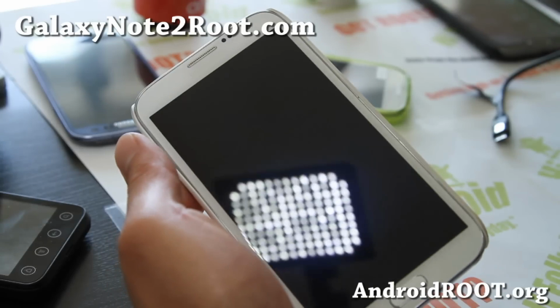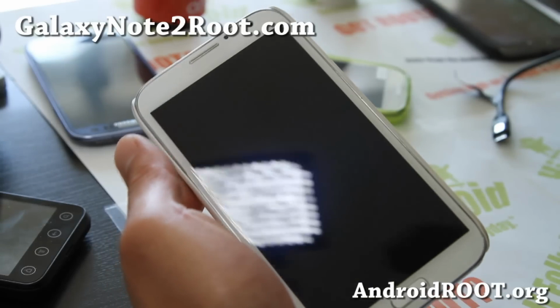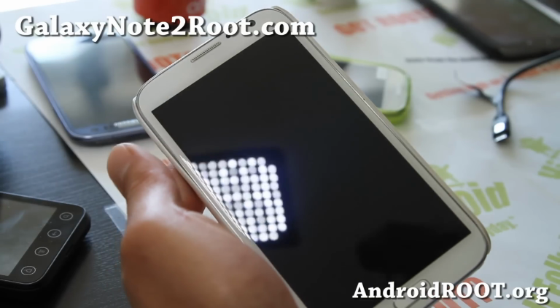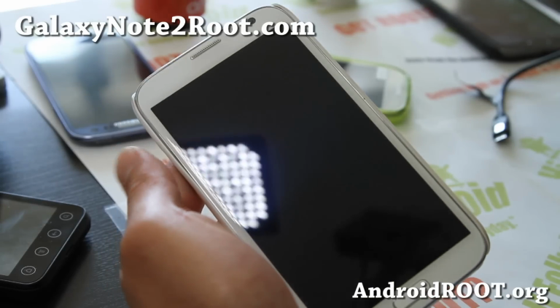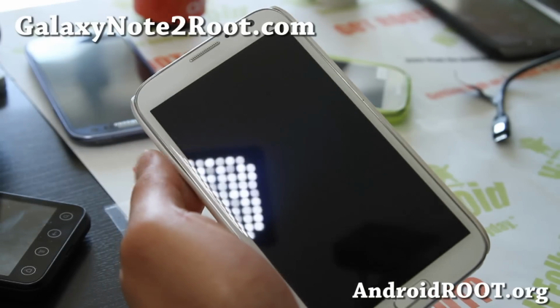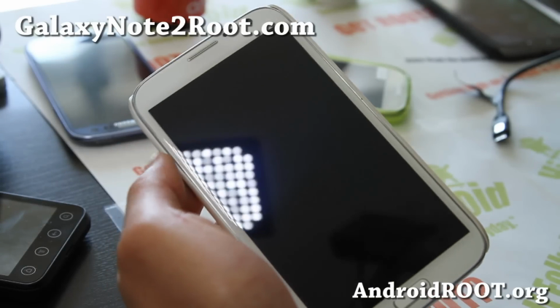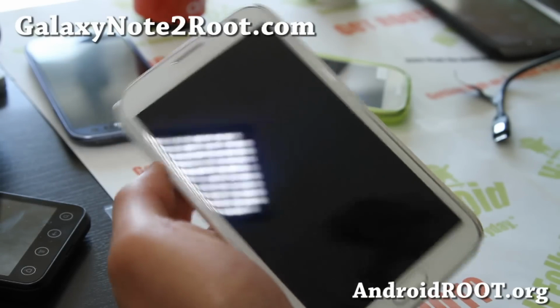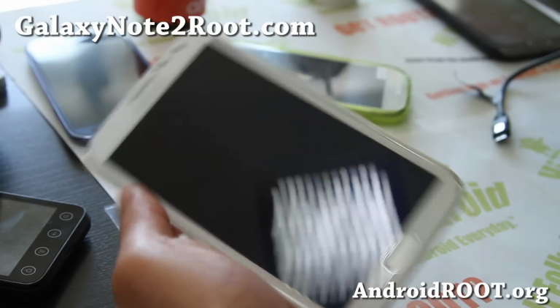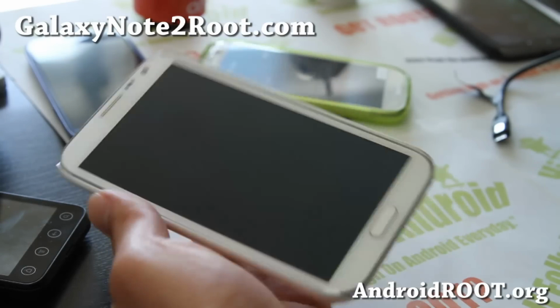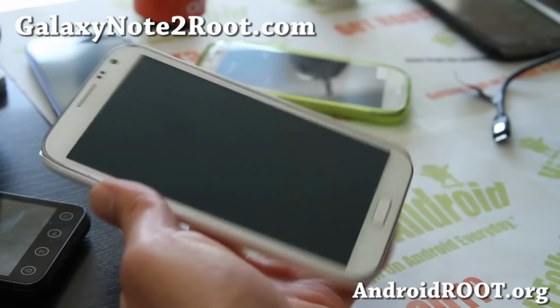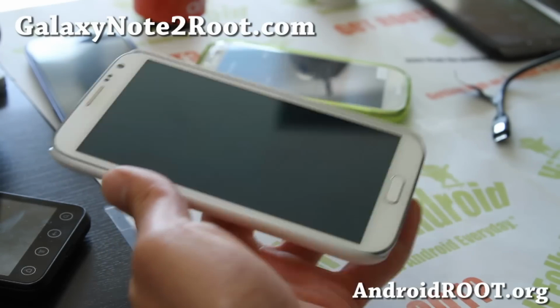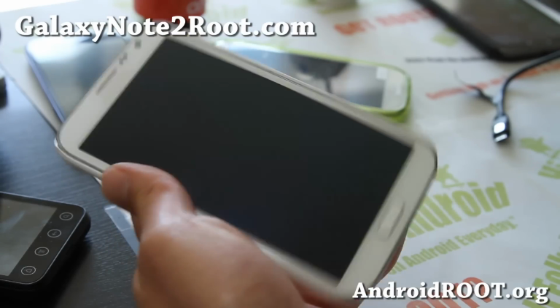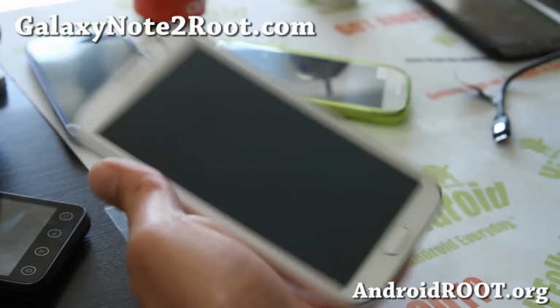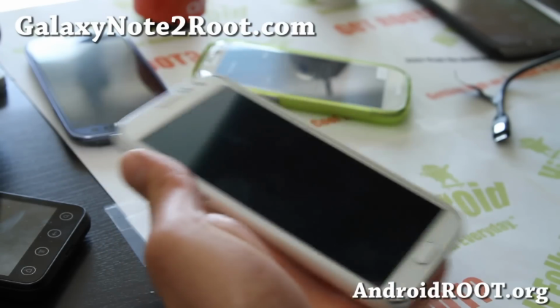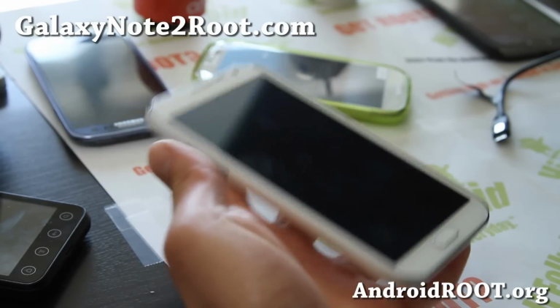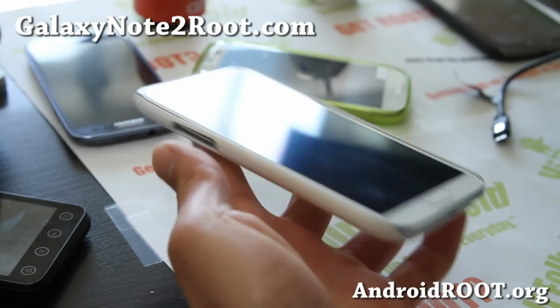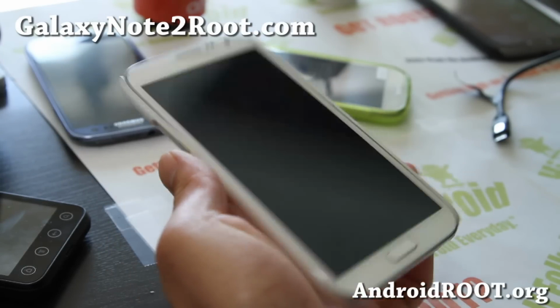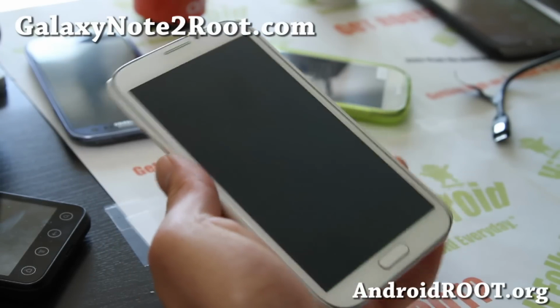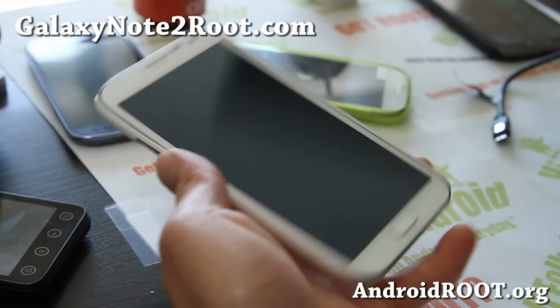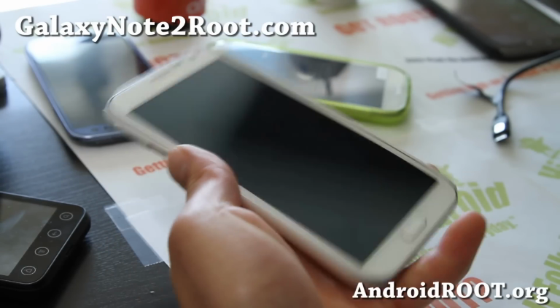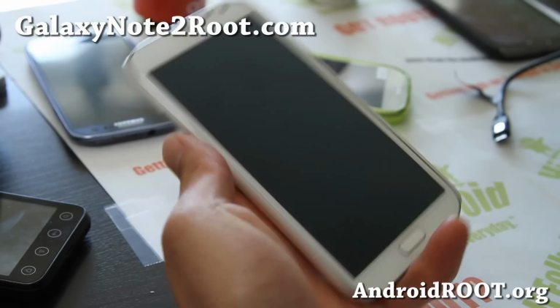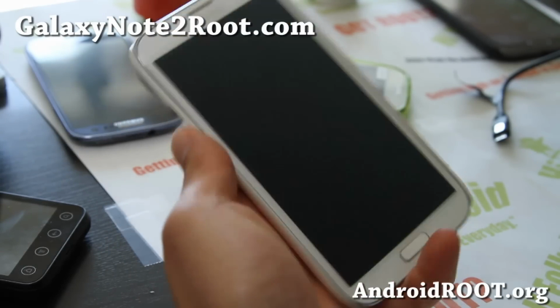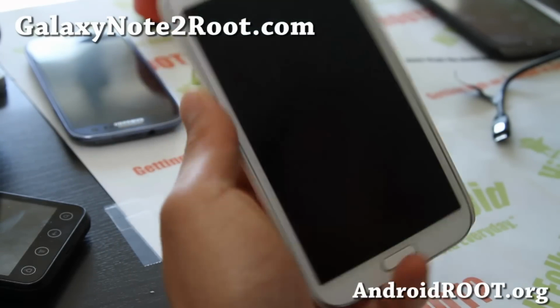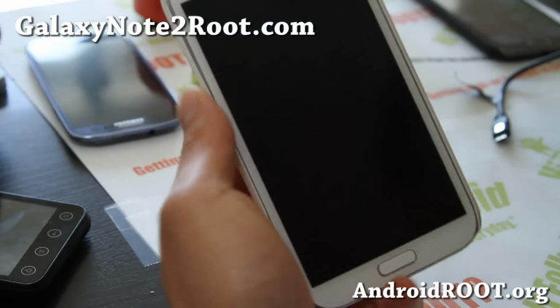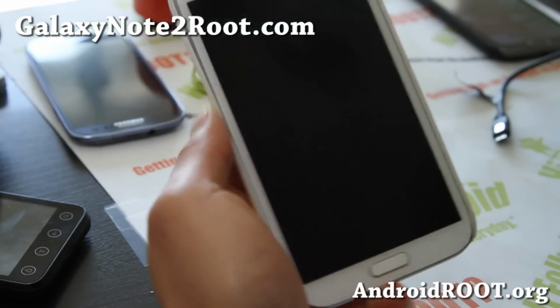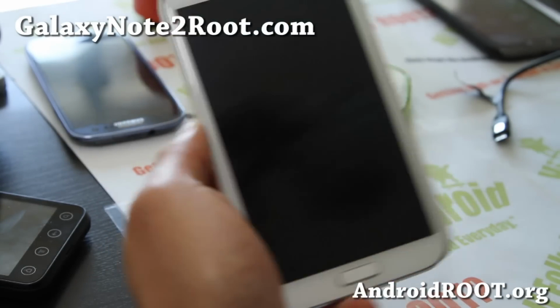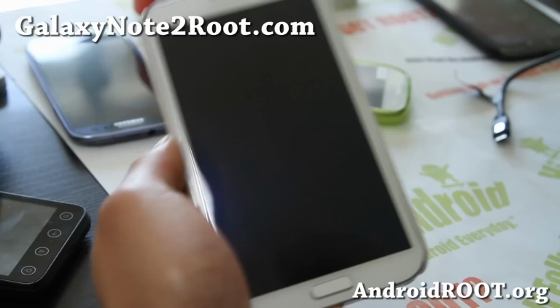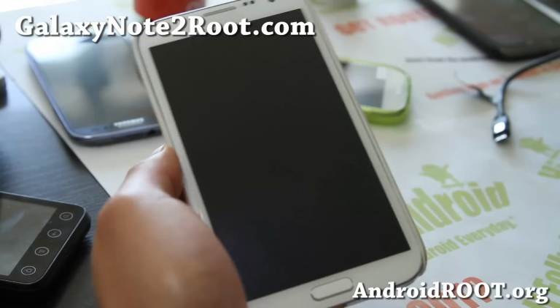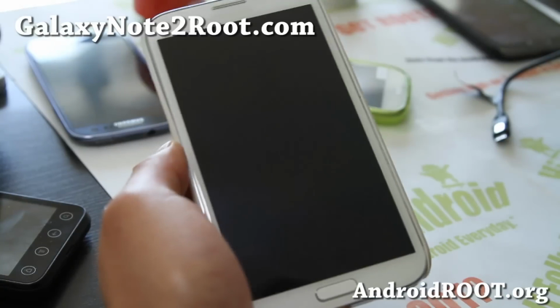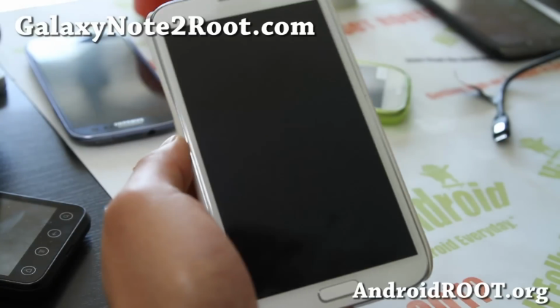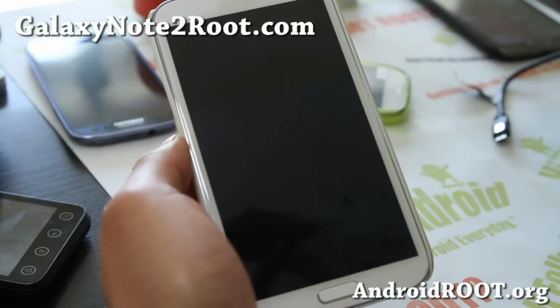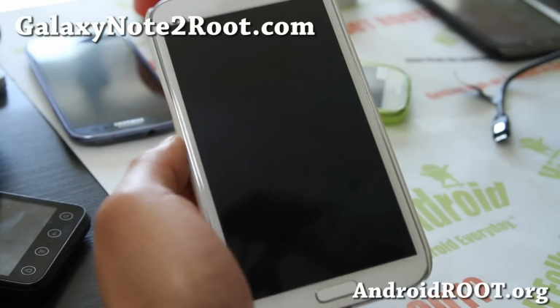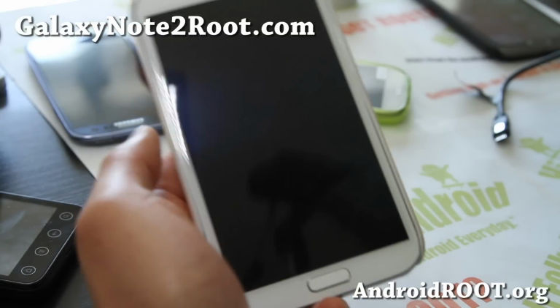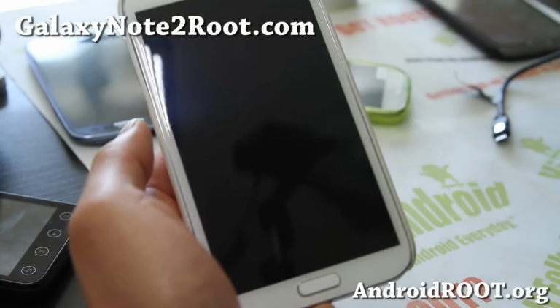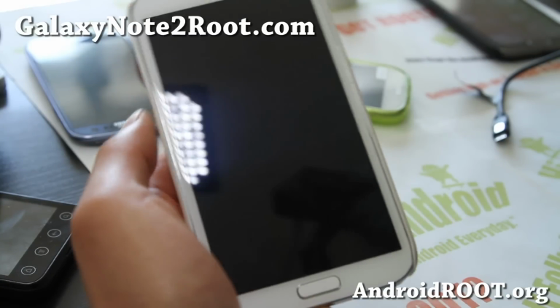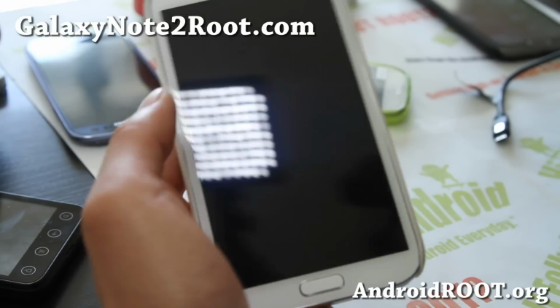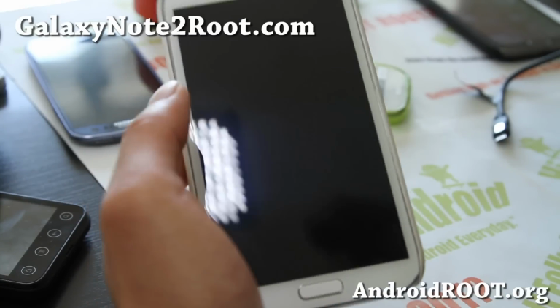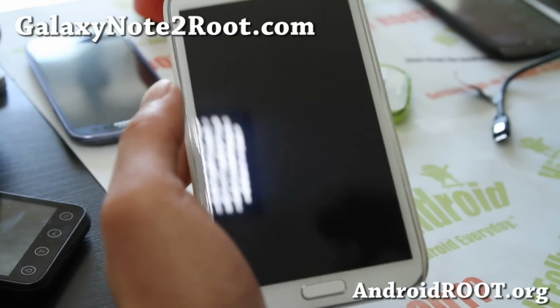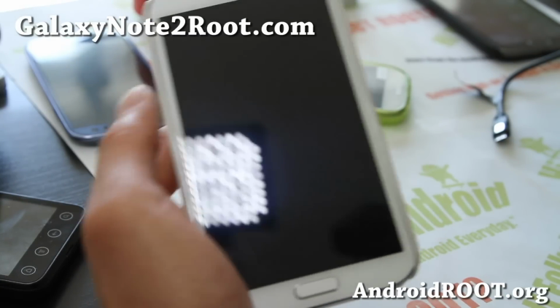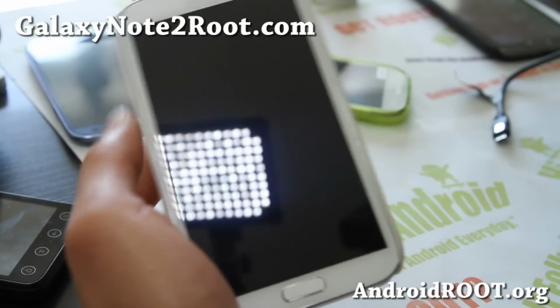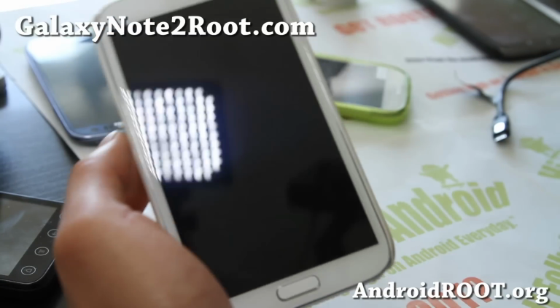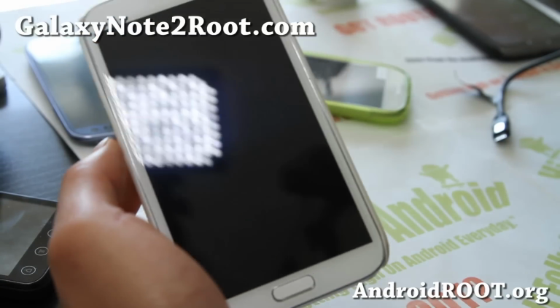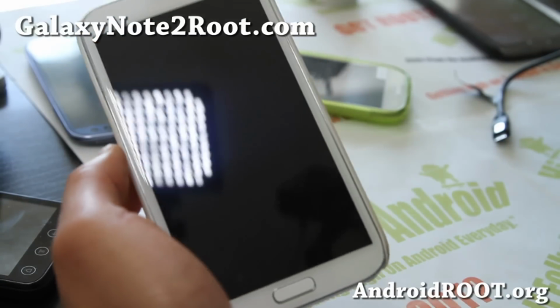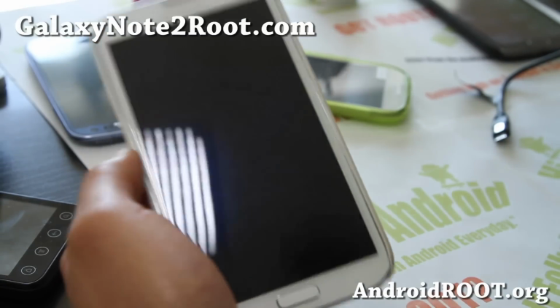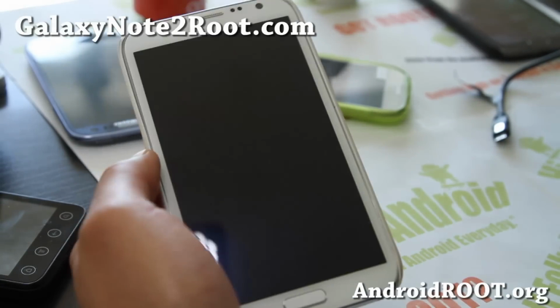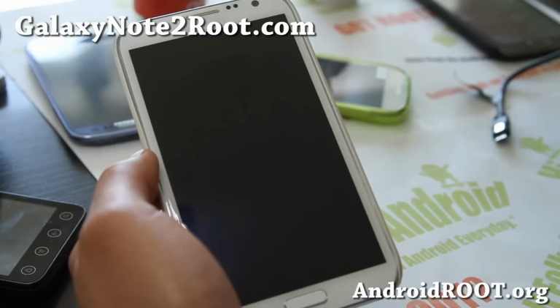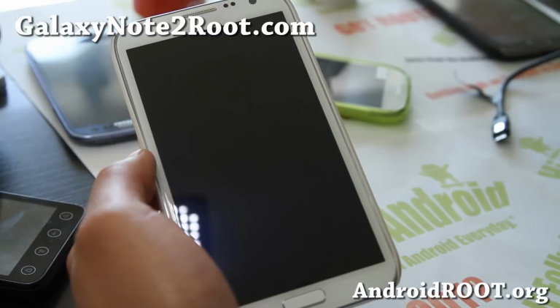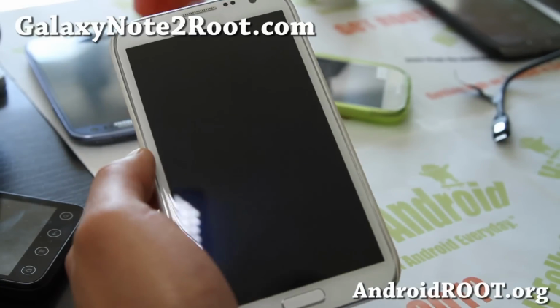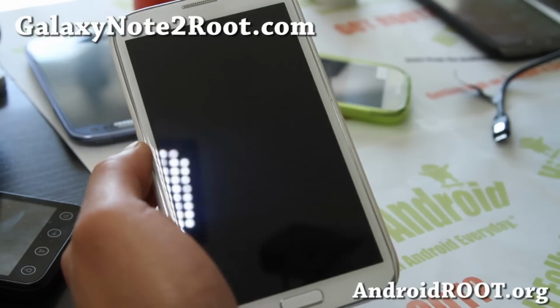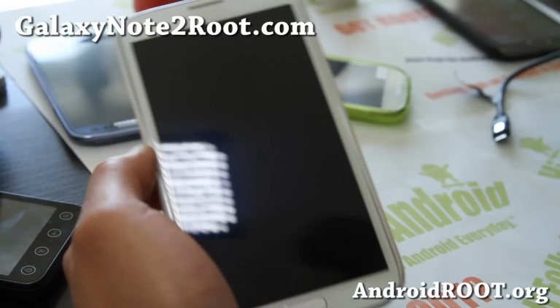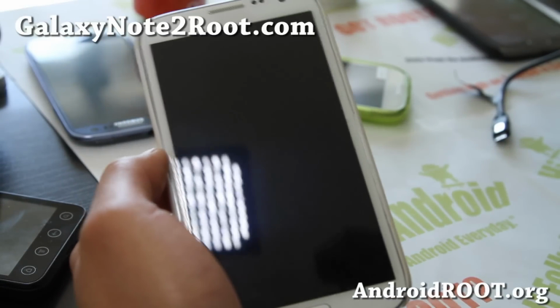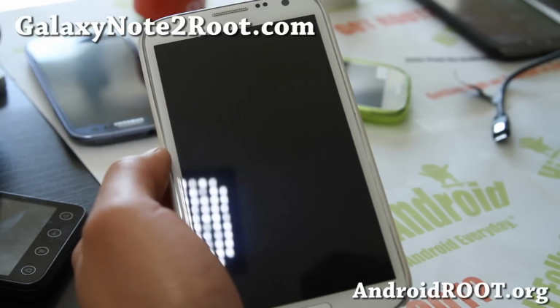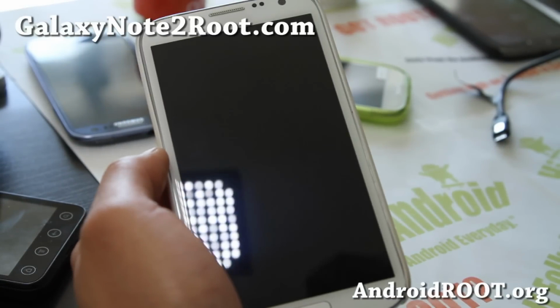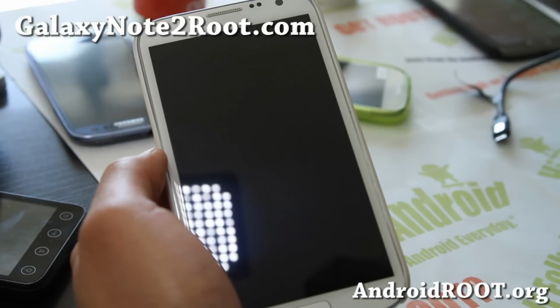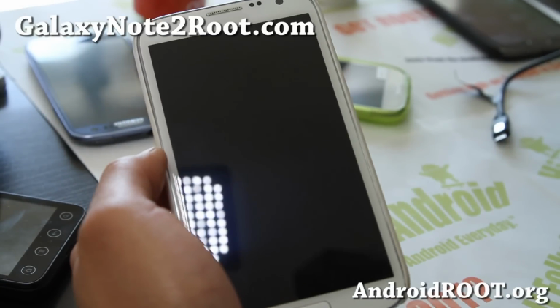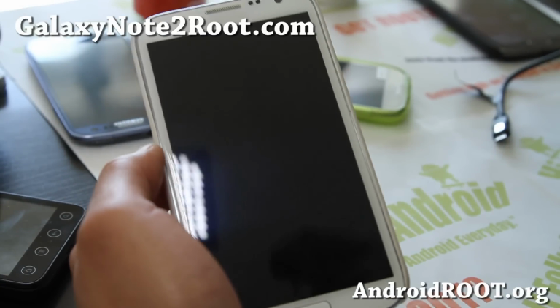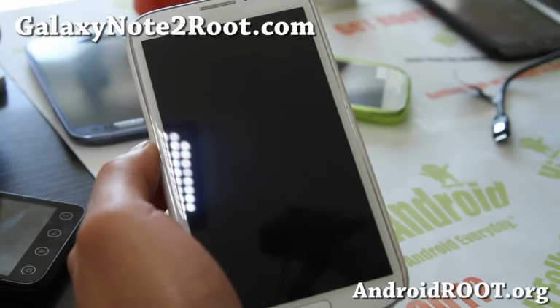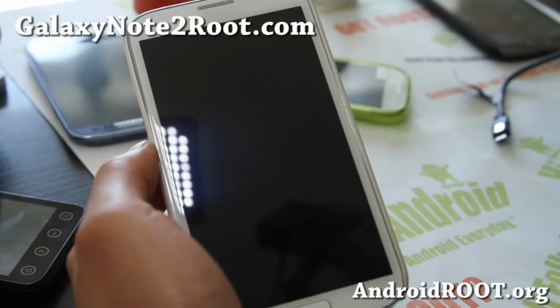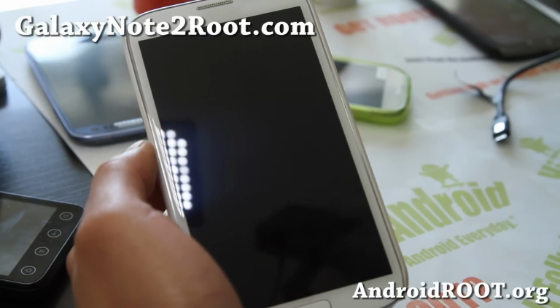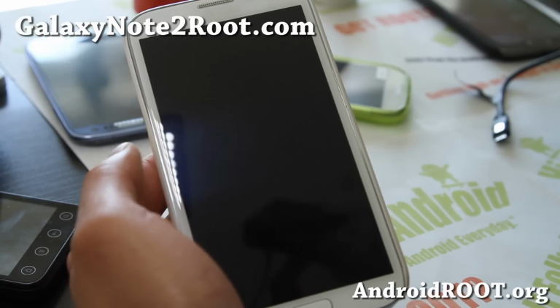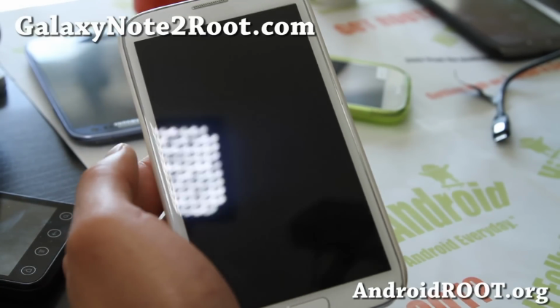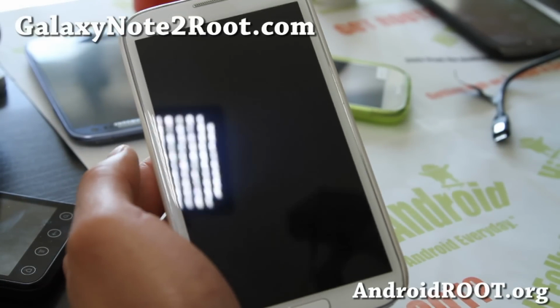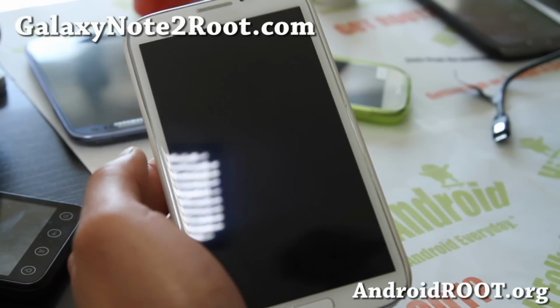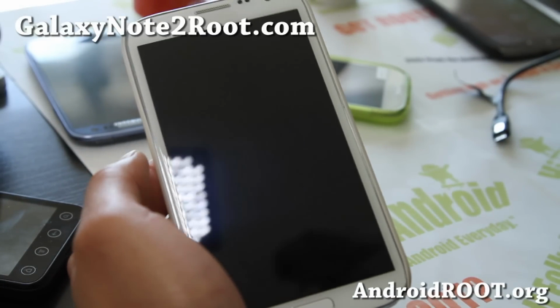Hi folks, this is Max from GalaxyNote2Root.com. Today I'm going to show you how to unroot and unbrick your Note 2.